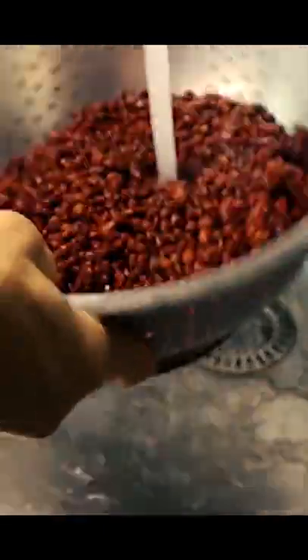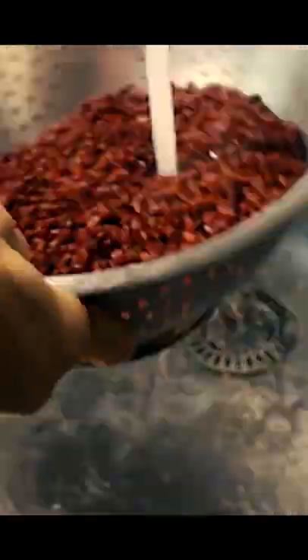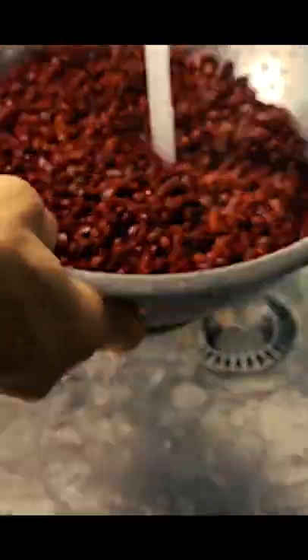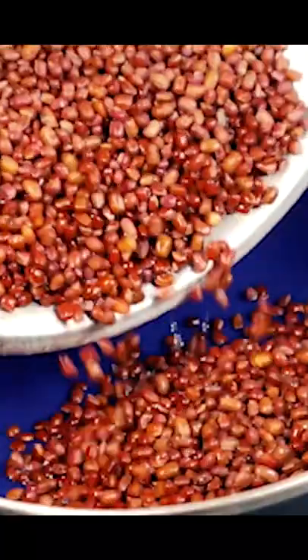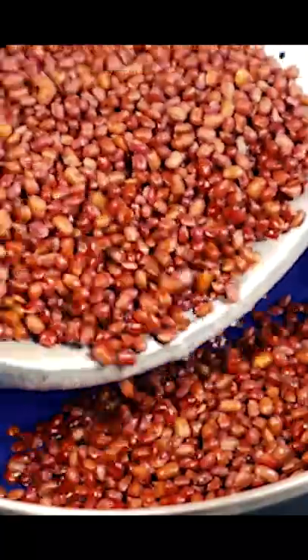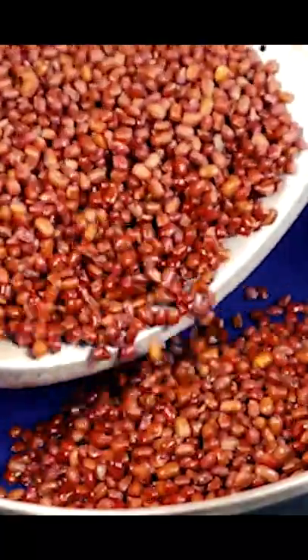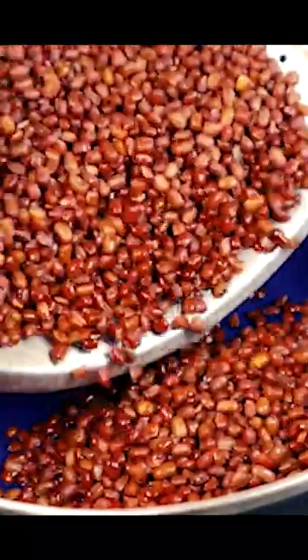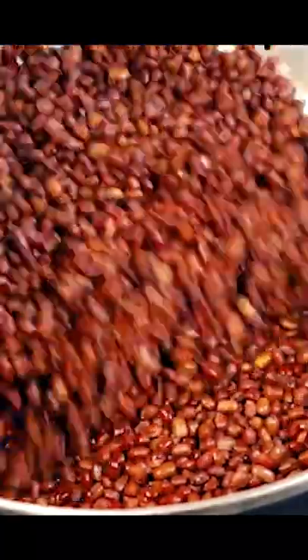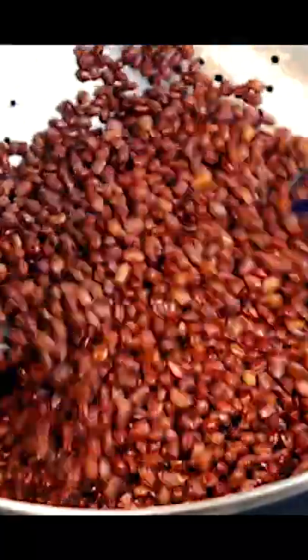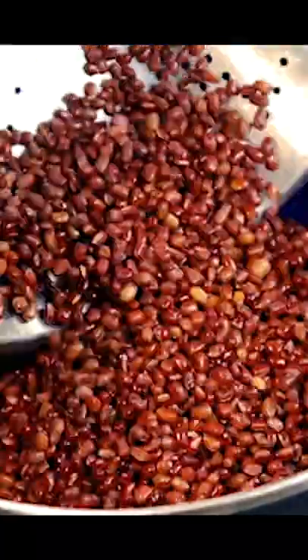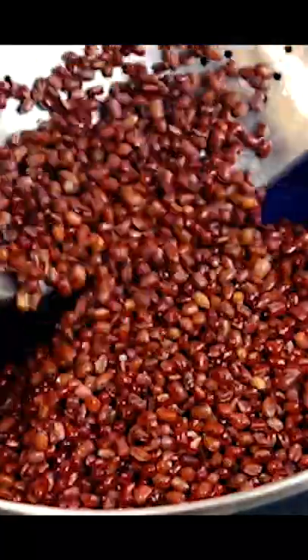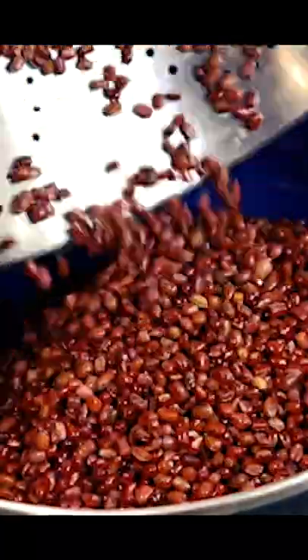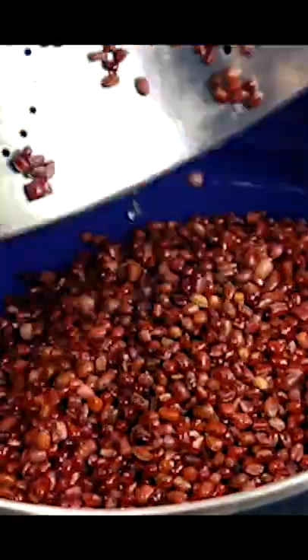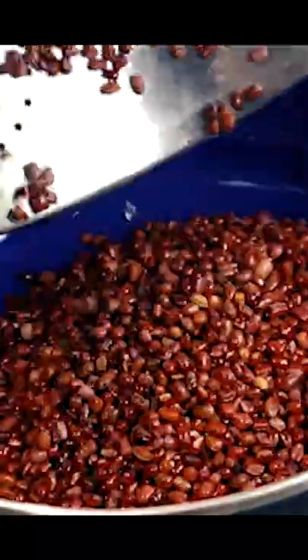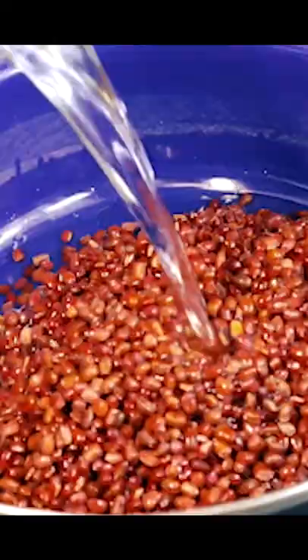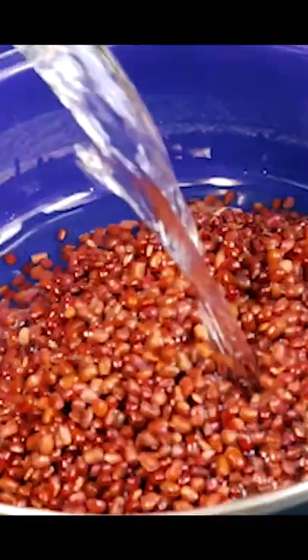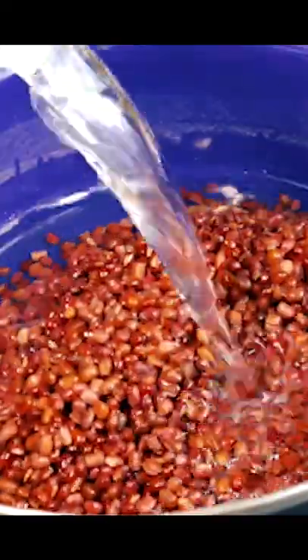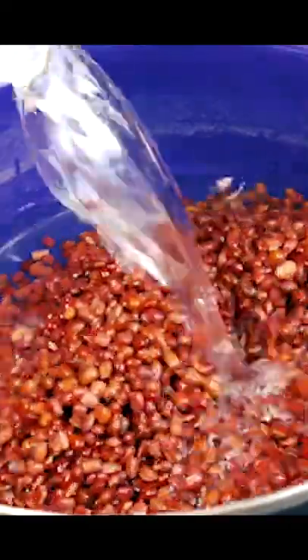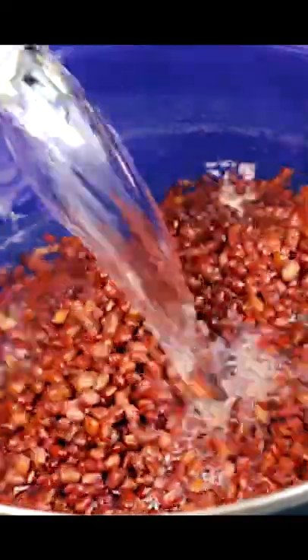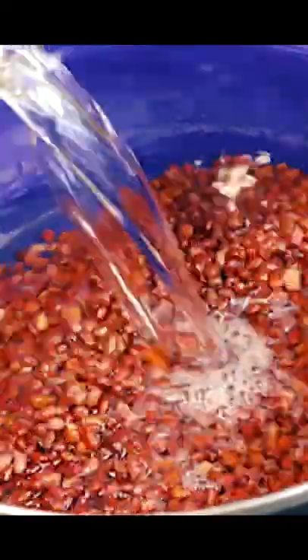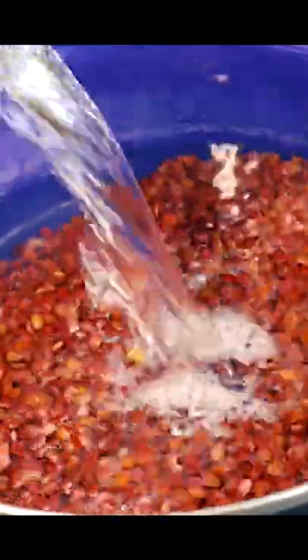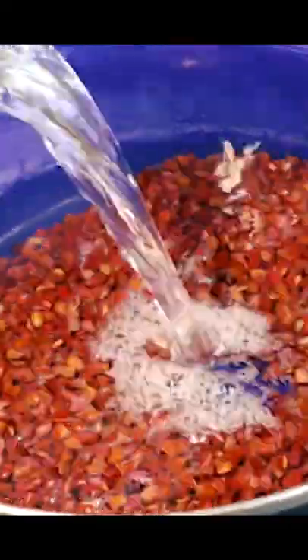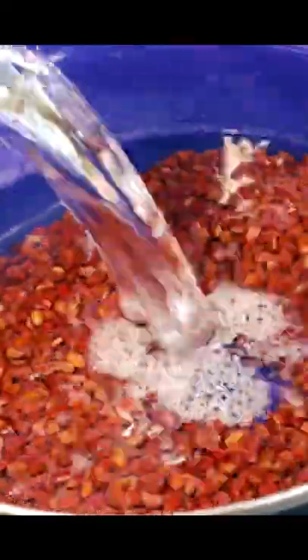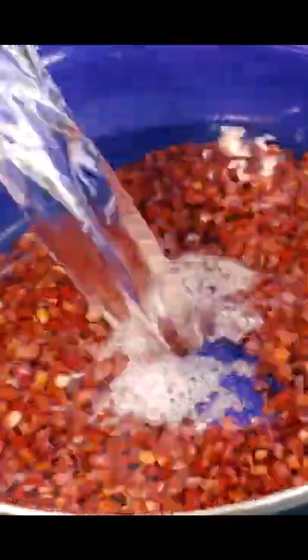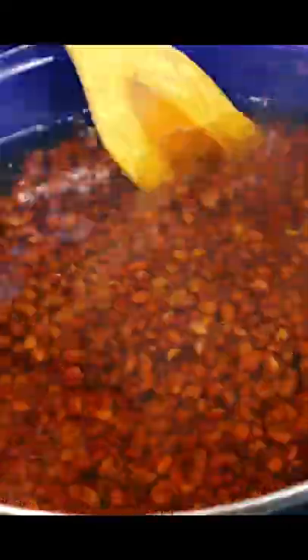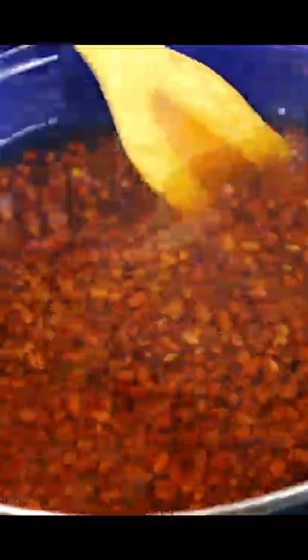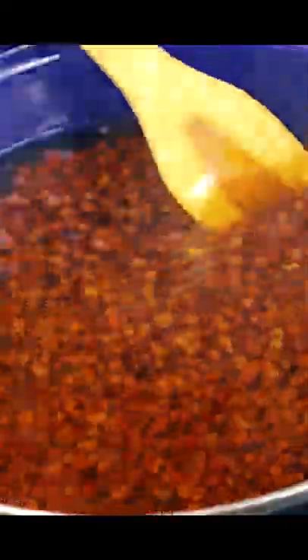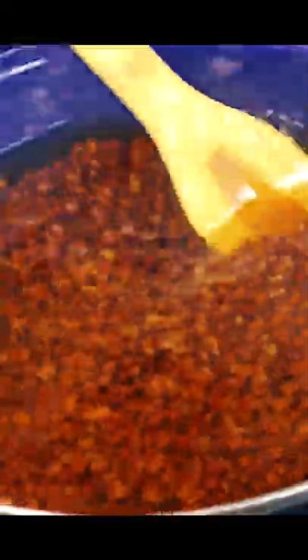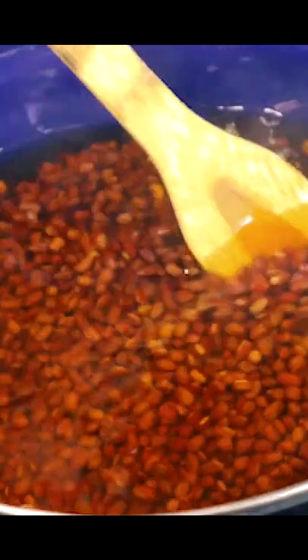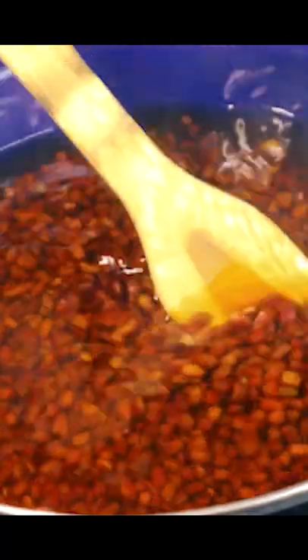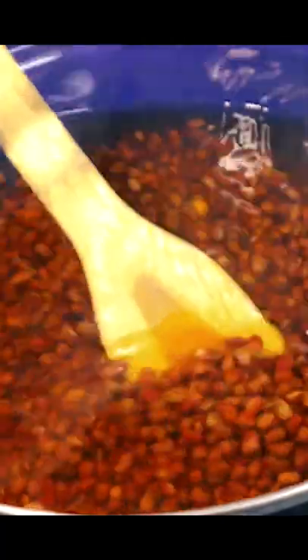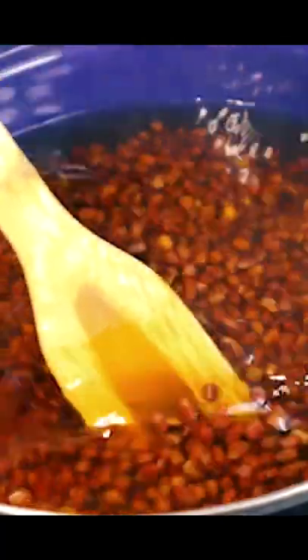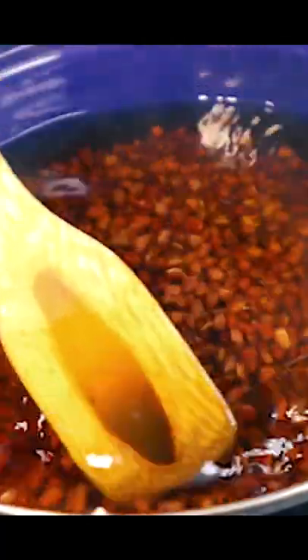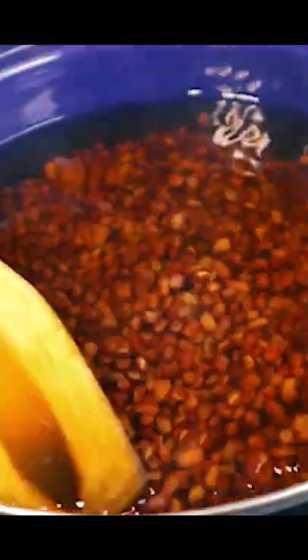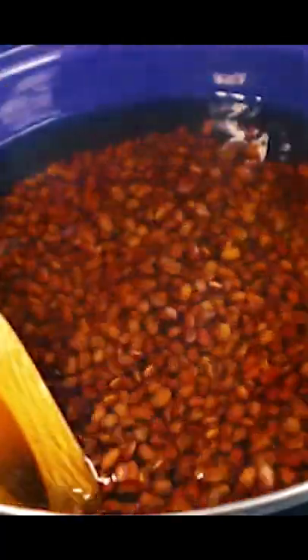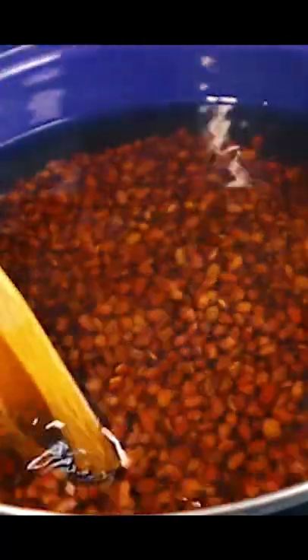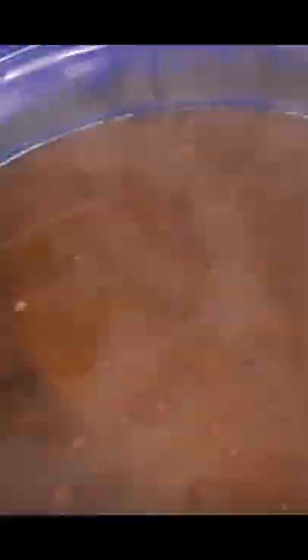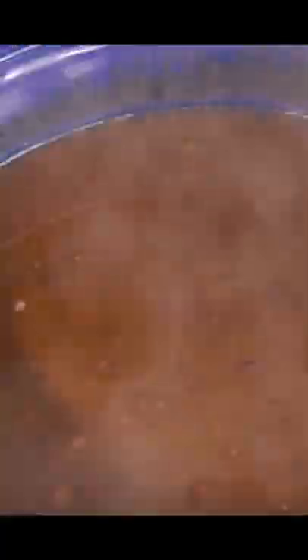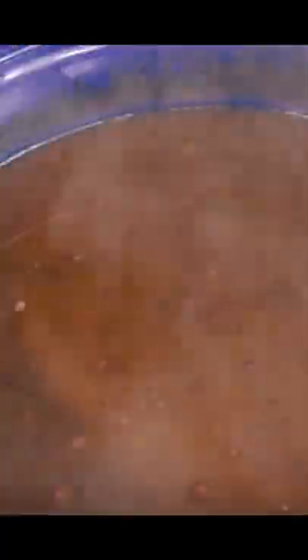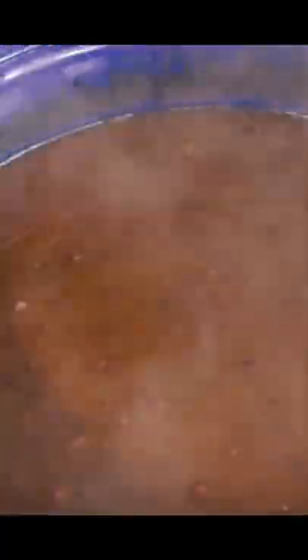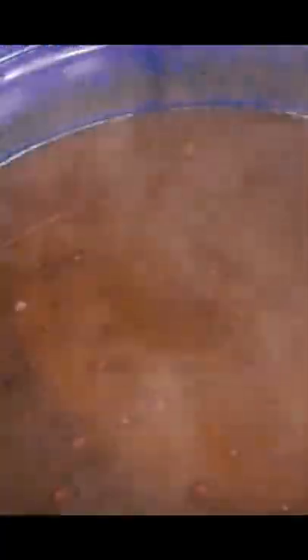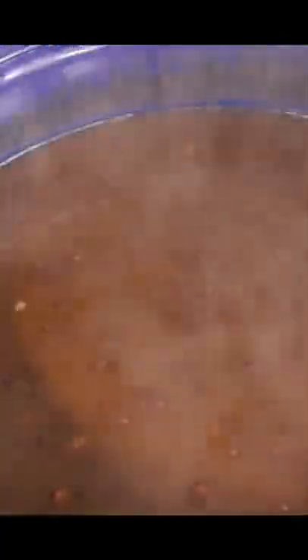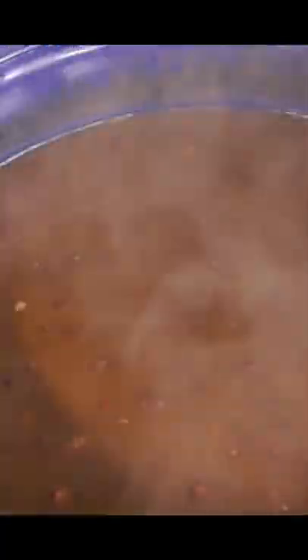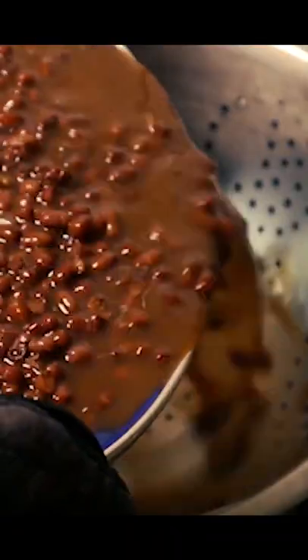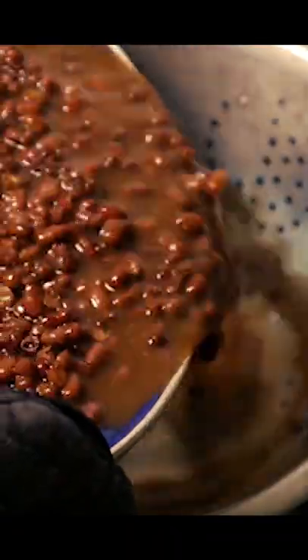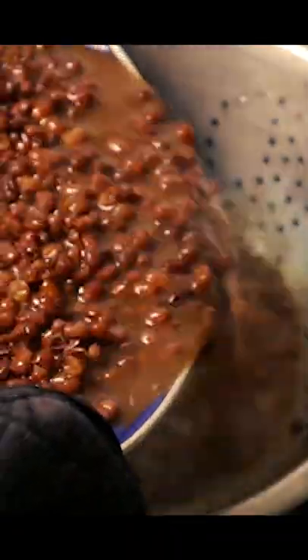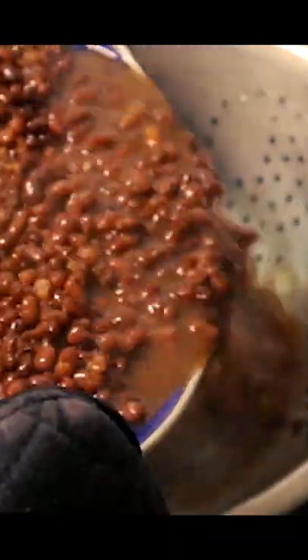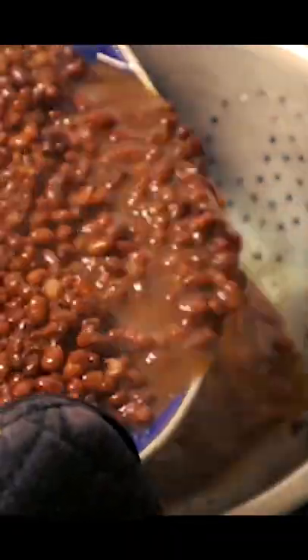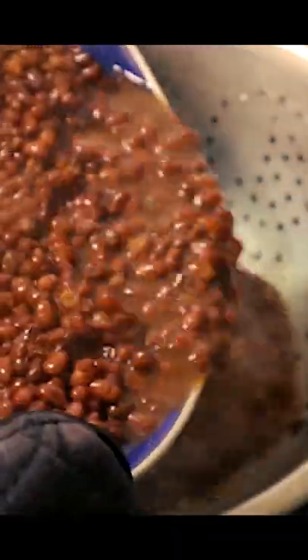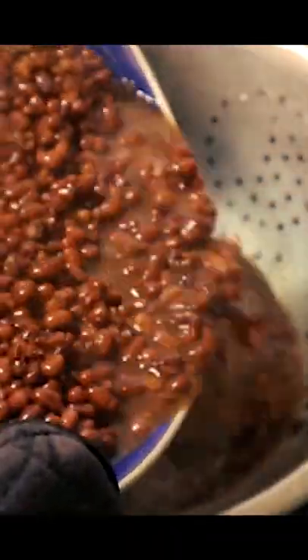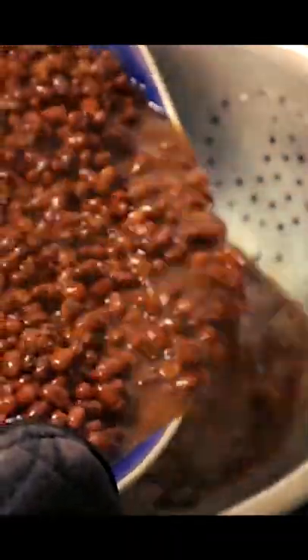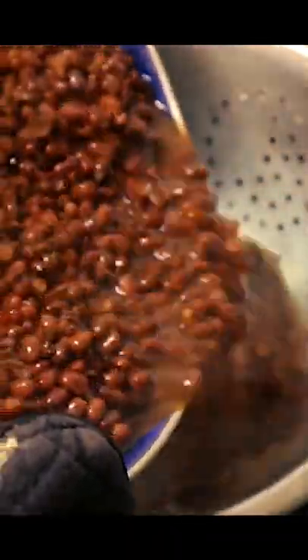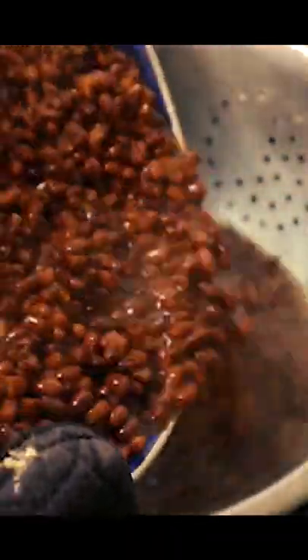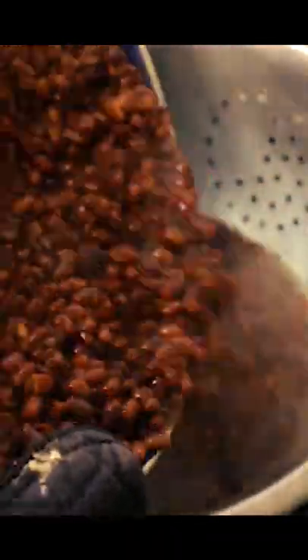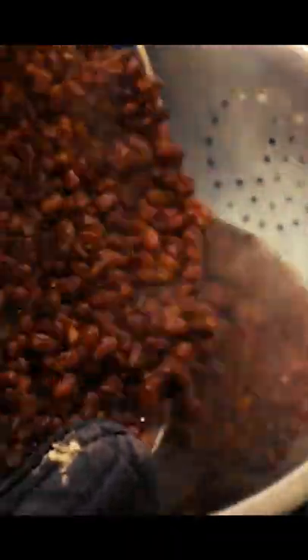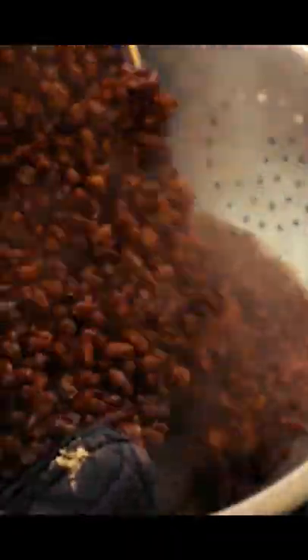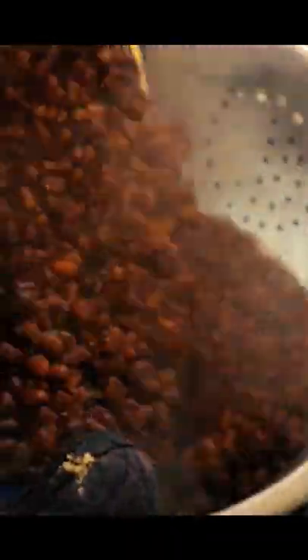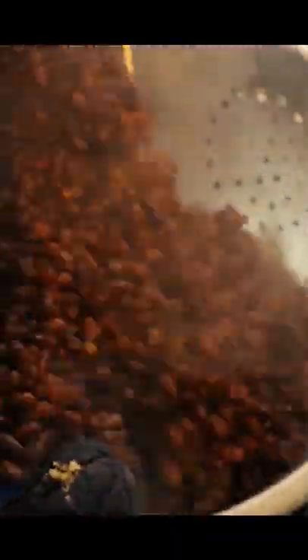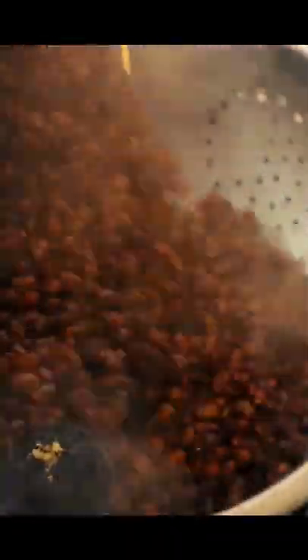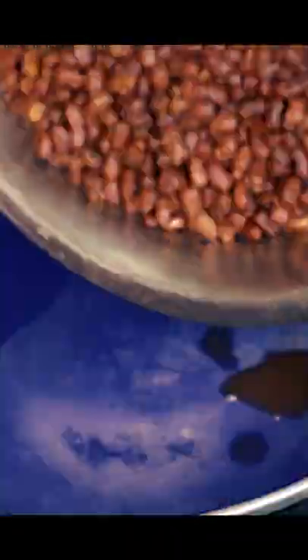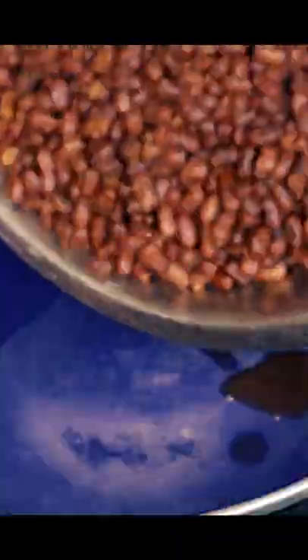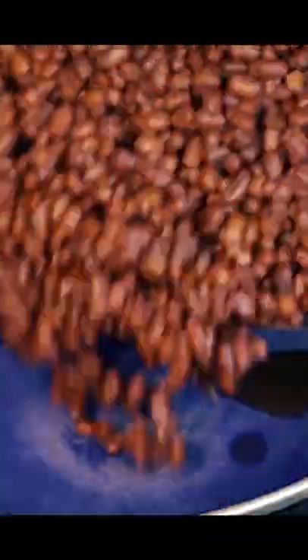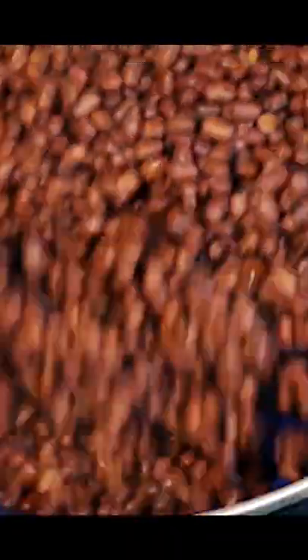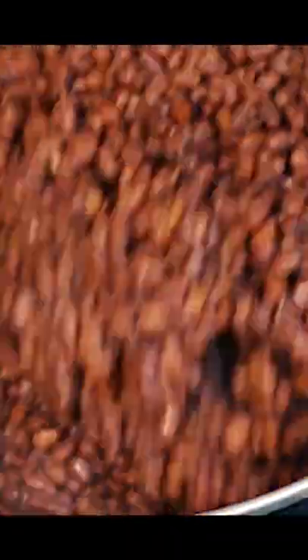Add the washed beans to a pot filled with water and let it simmer until they are soft like this. Strain them without throwing away the bean liquid.